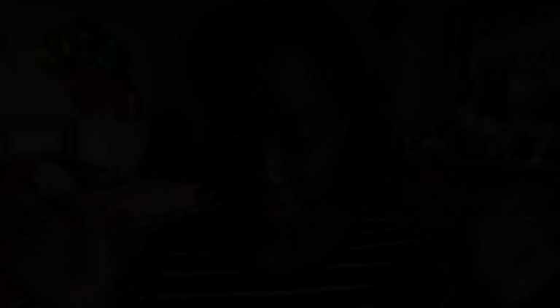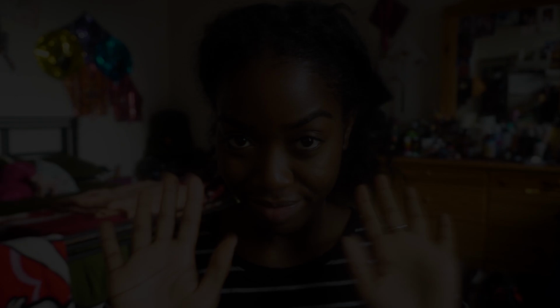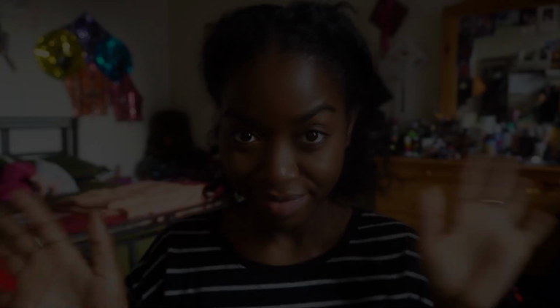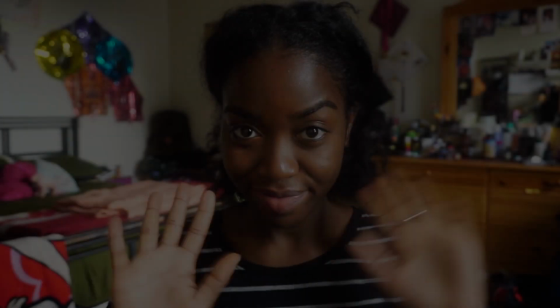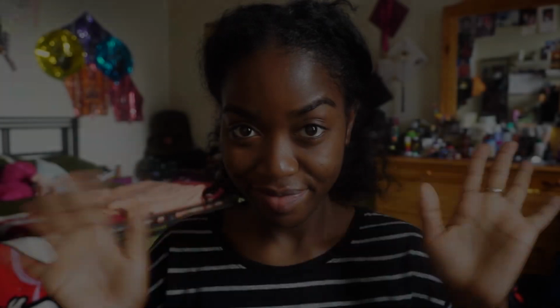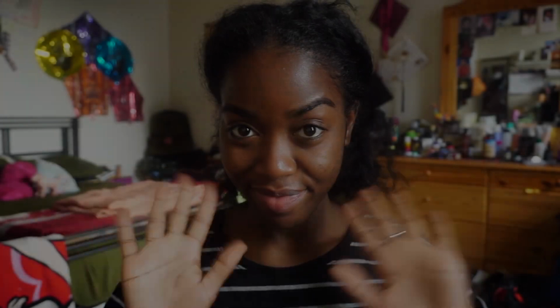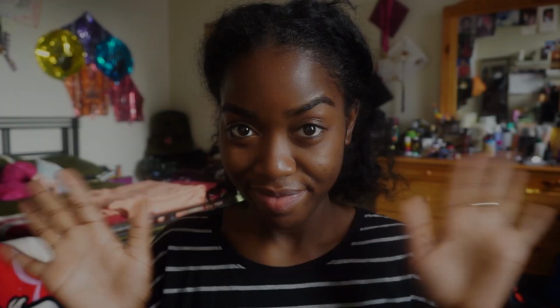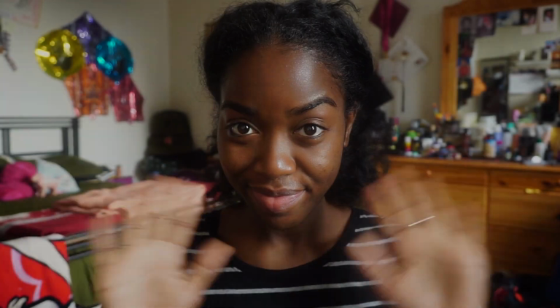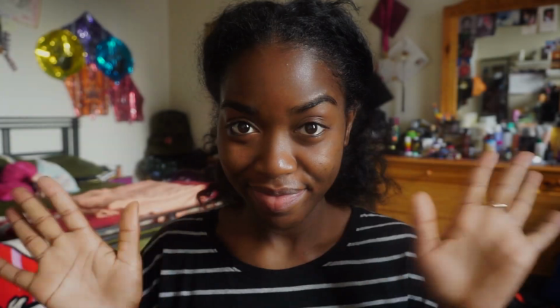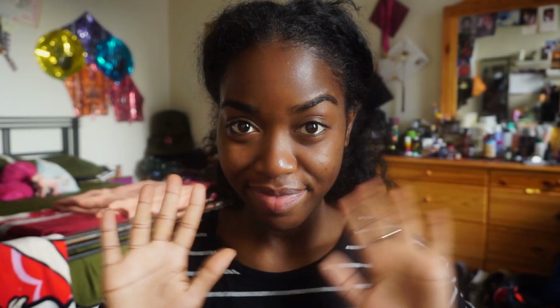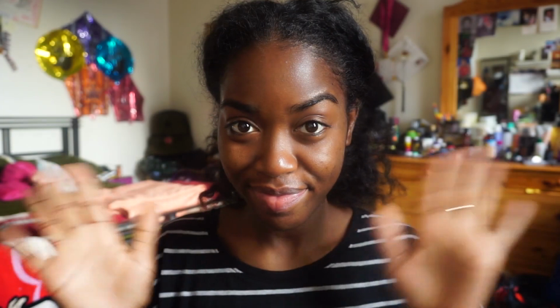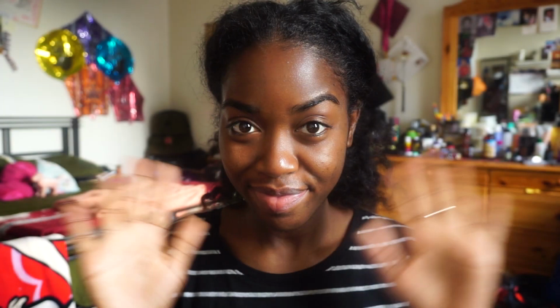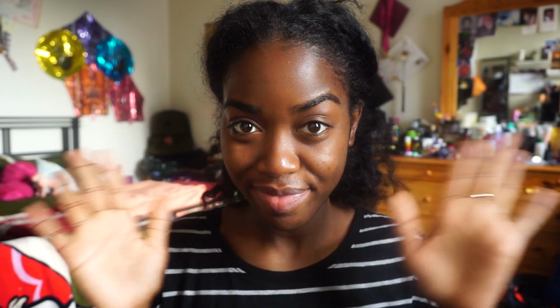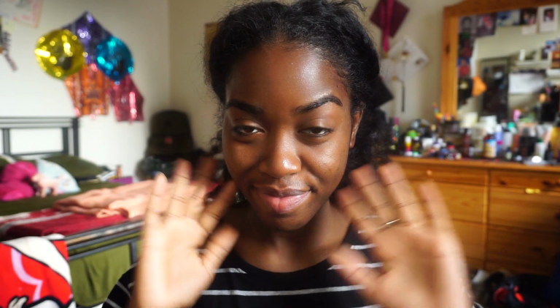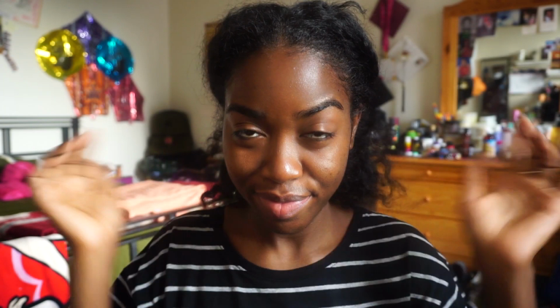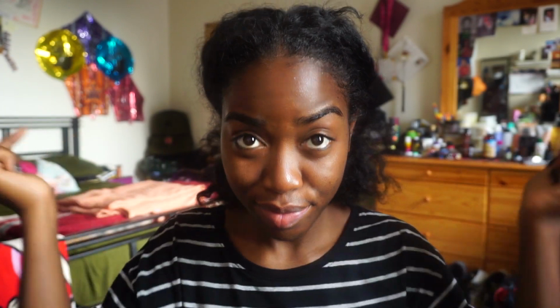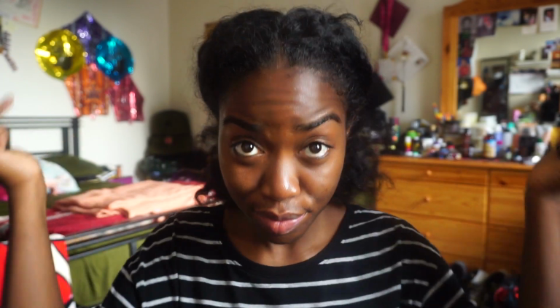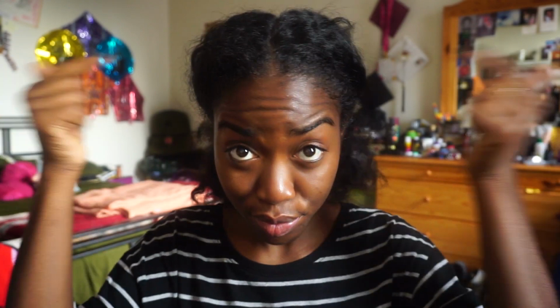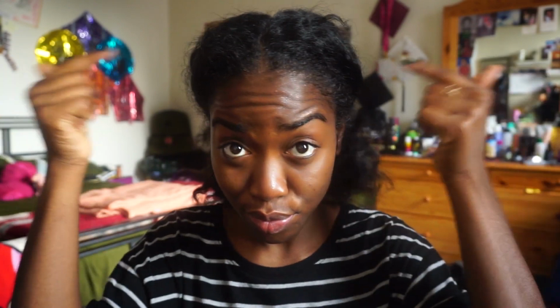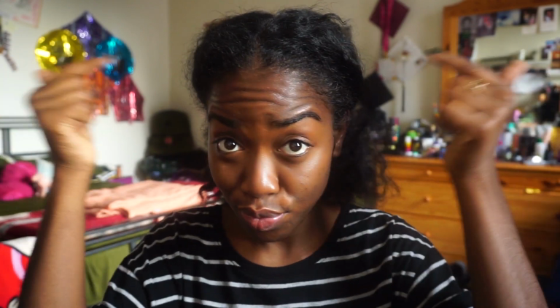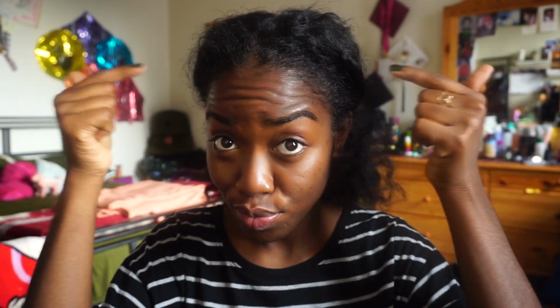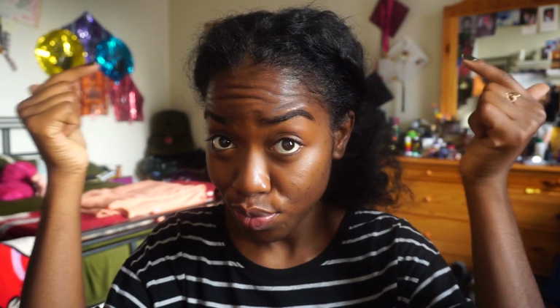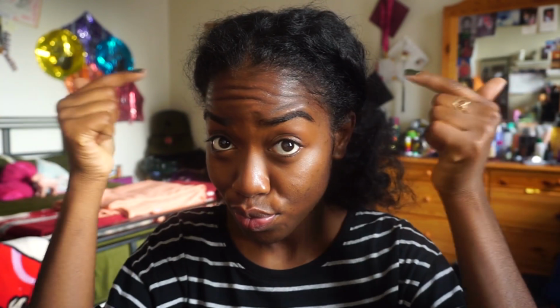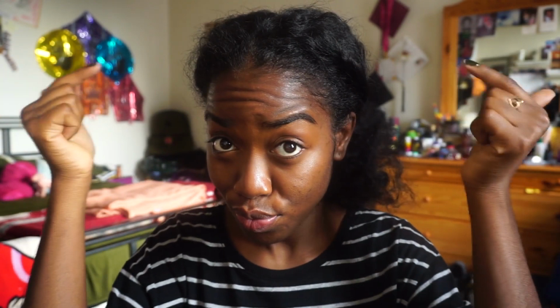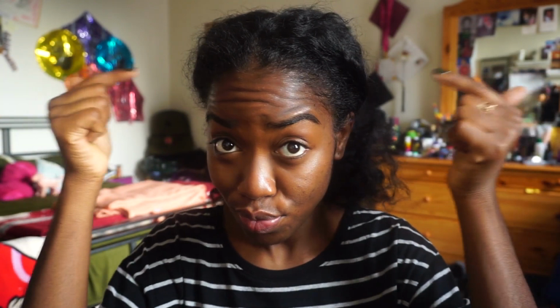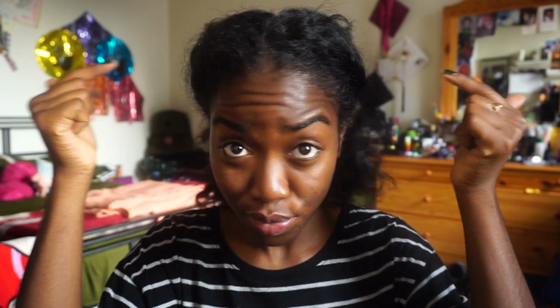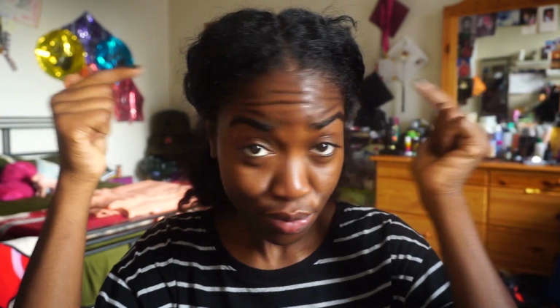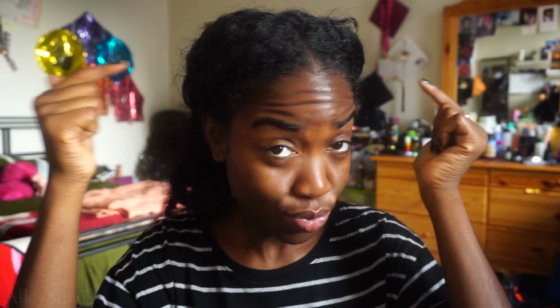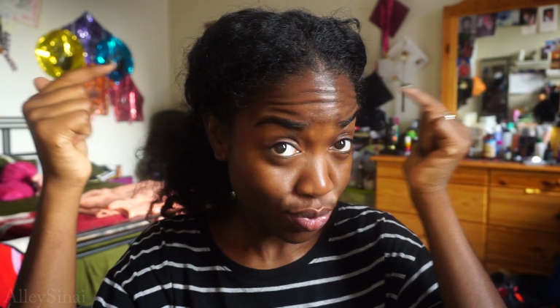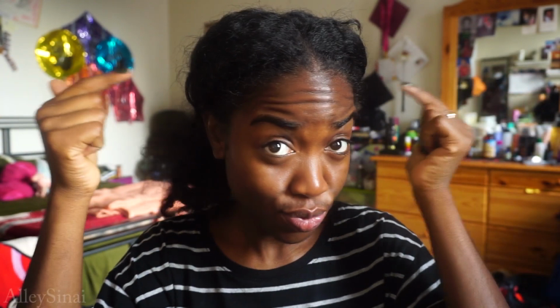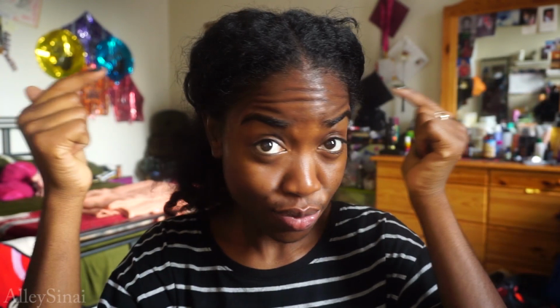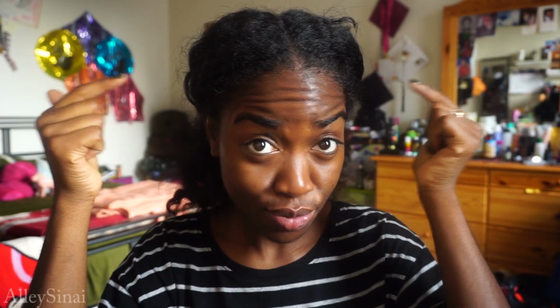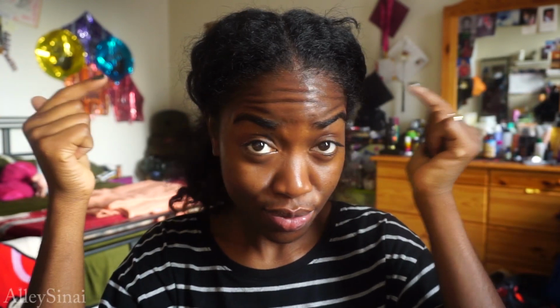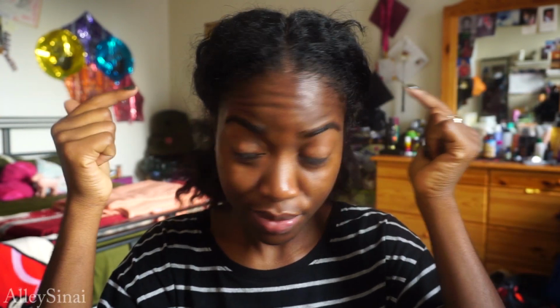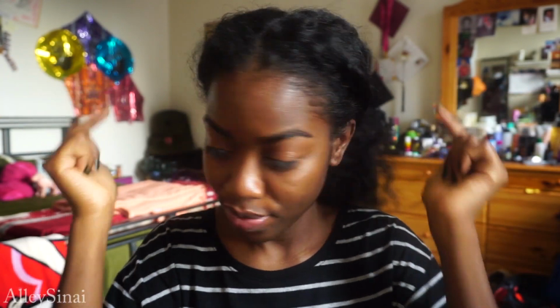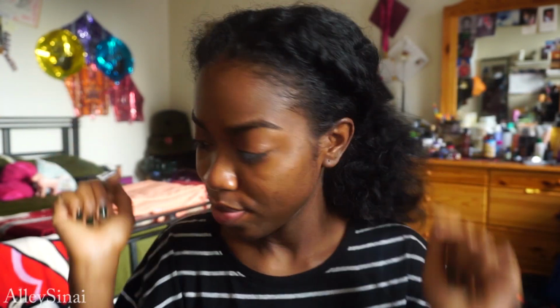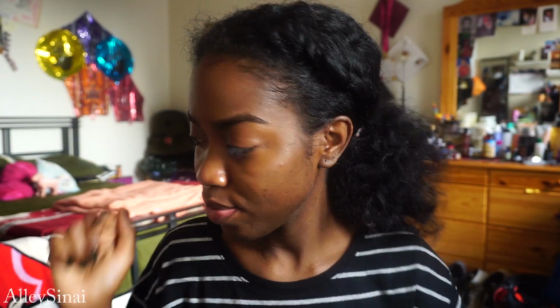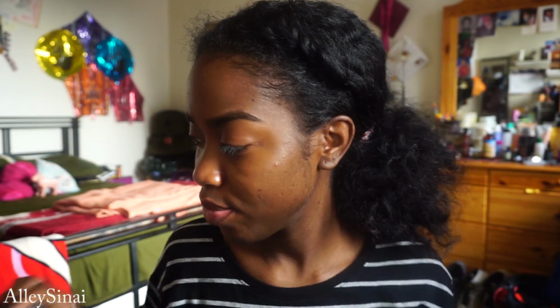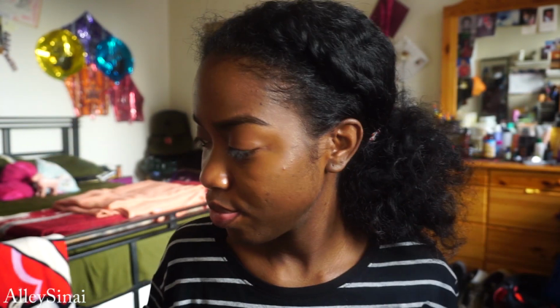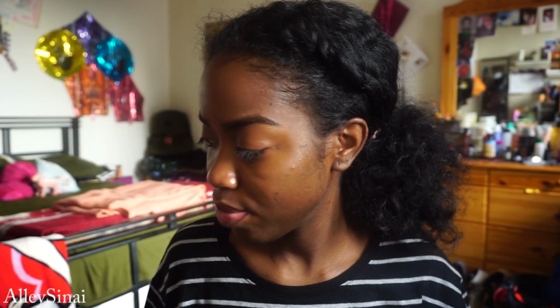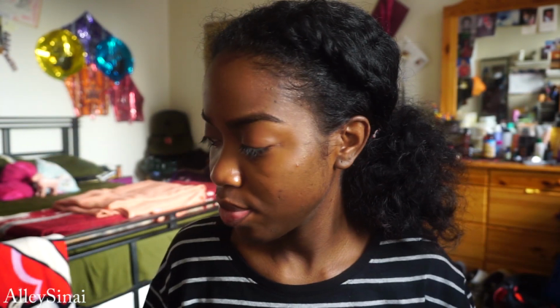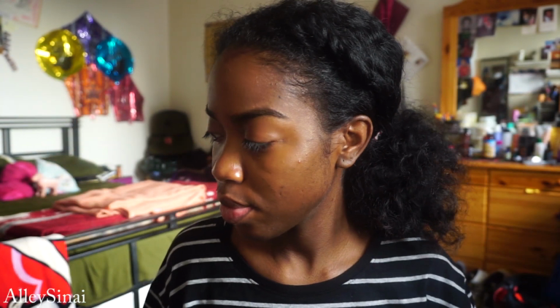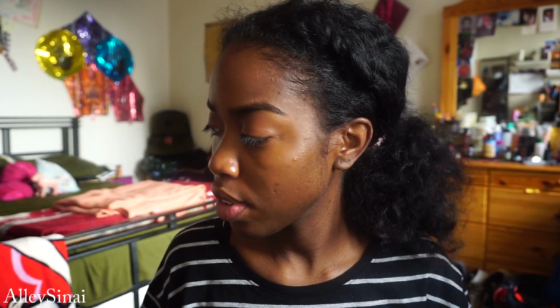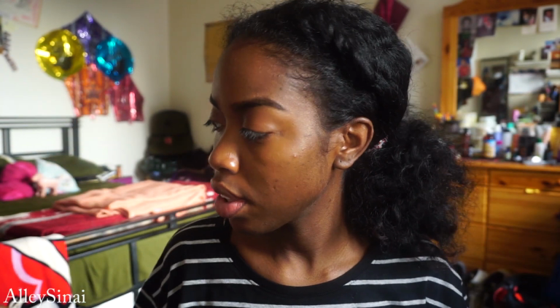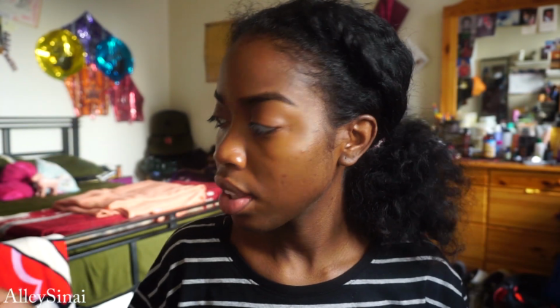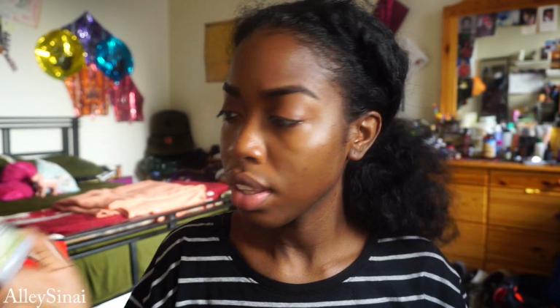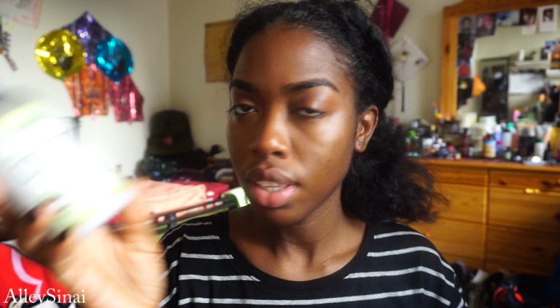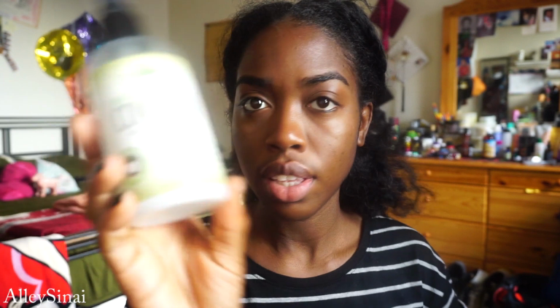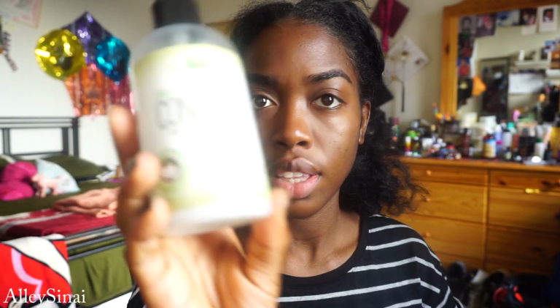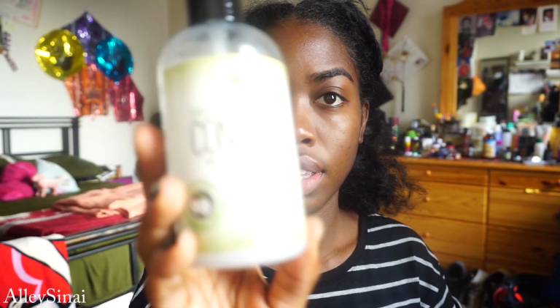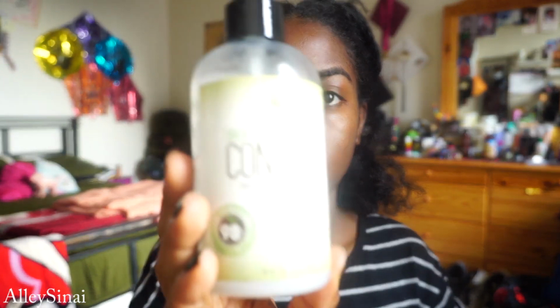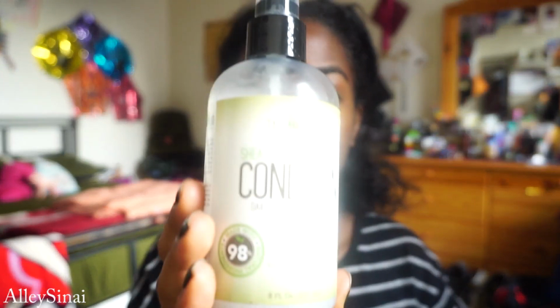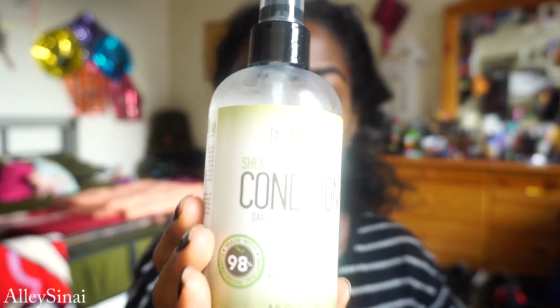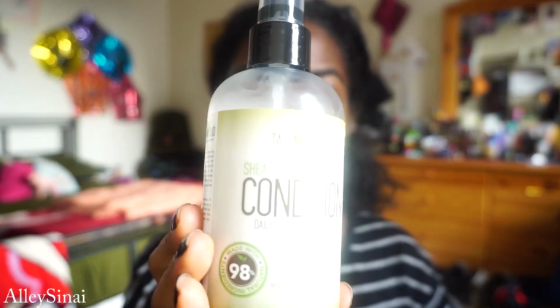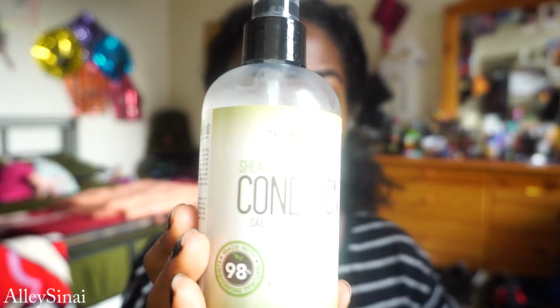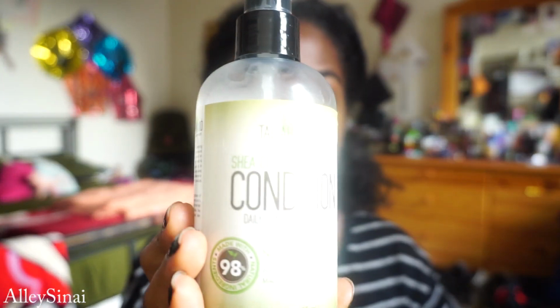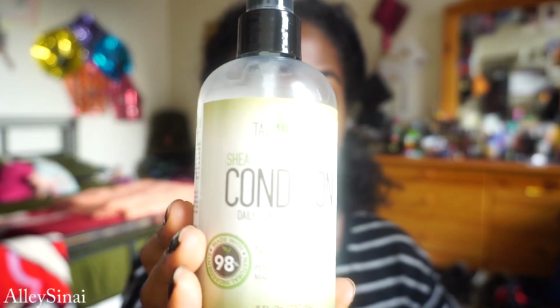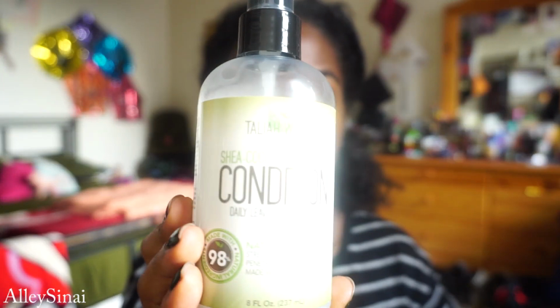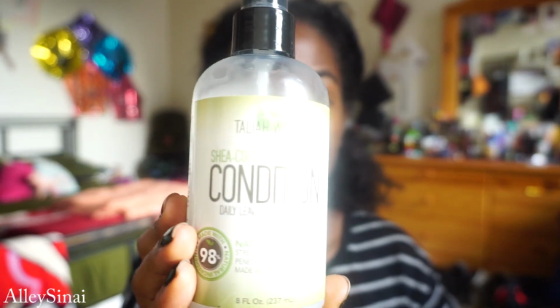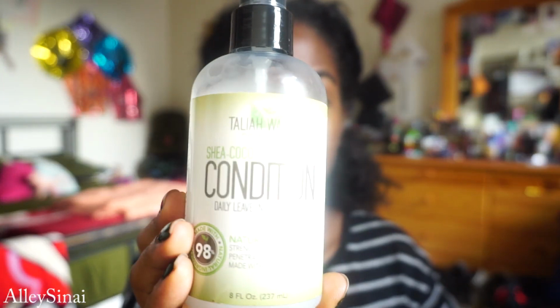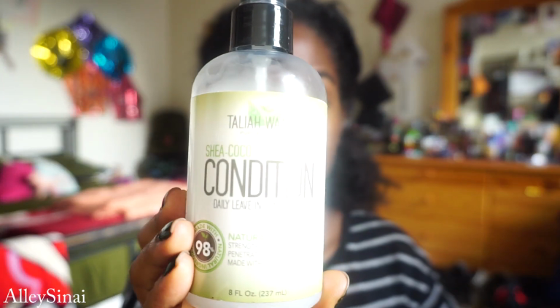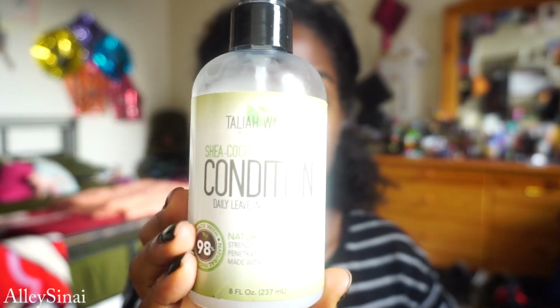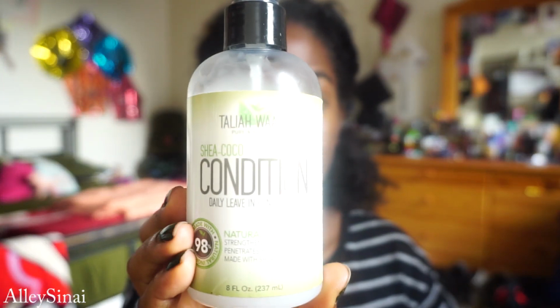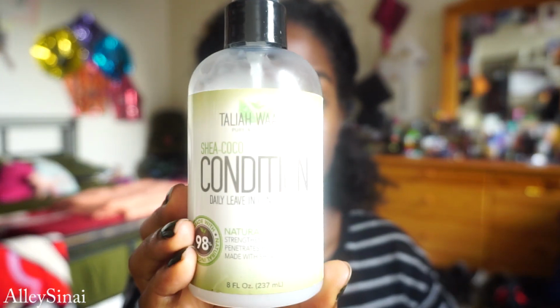Hey guys, what's up and welcome once again to my channel. Today I am showing you guys a tutorial on how I achieve my sleek bun.